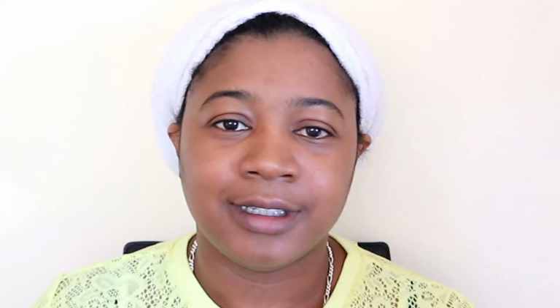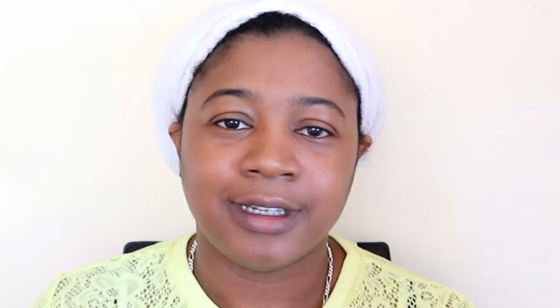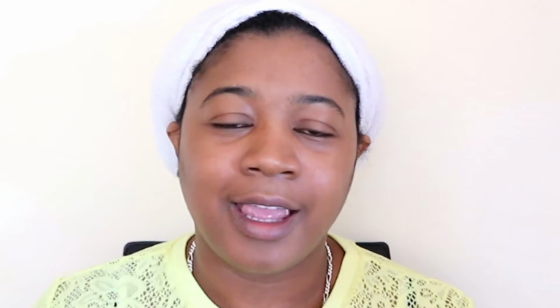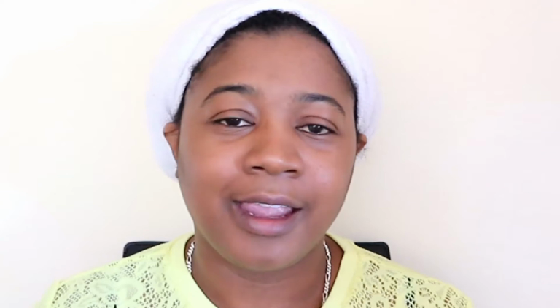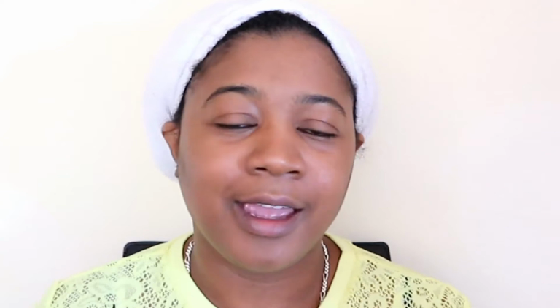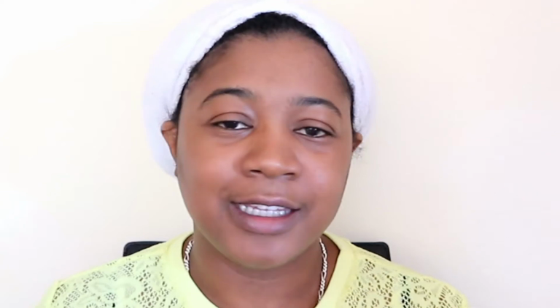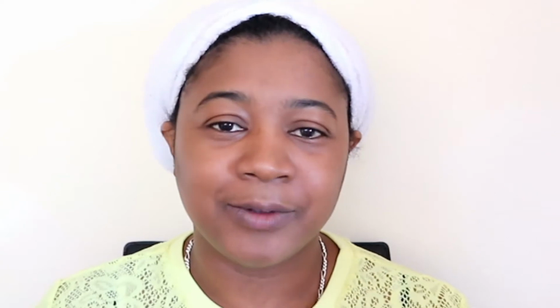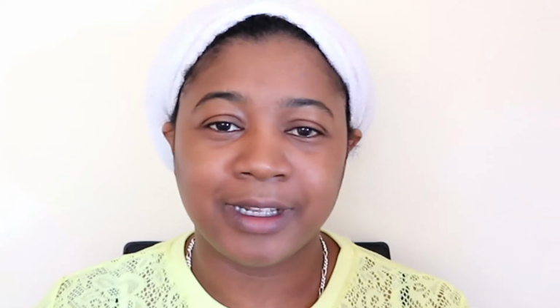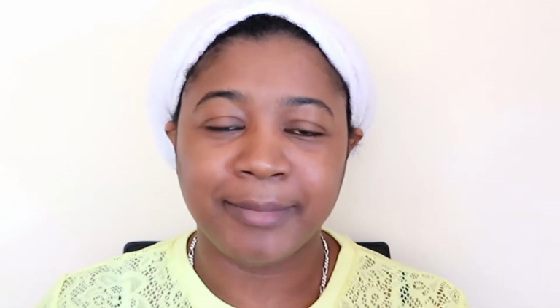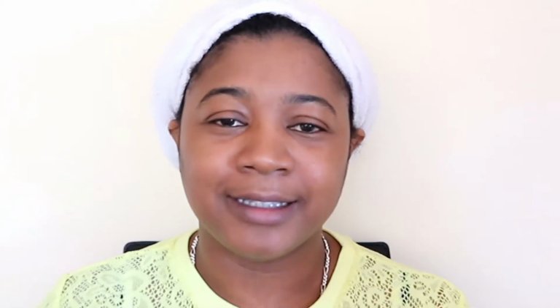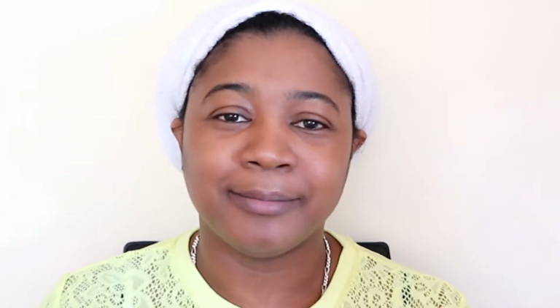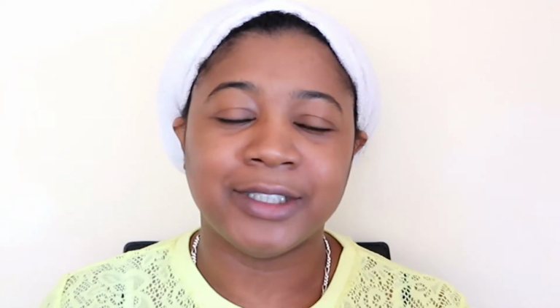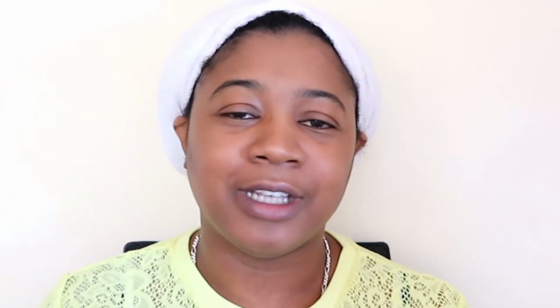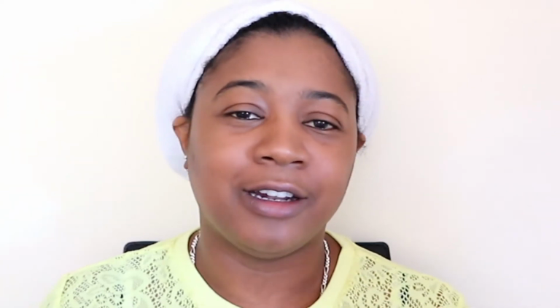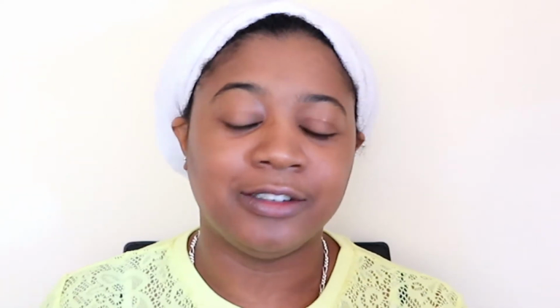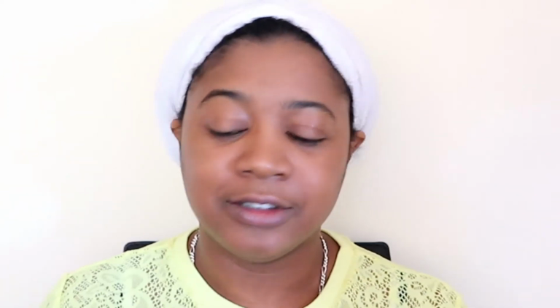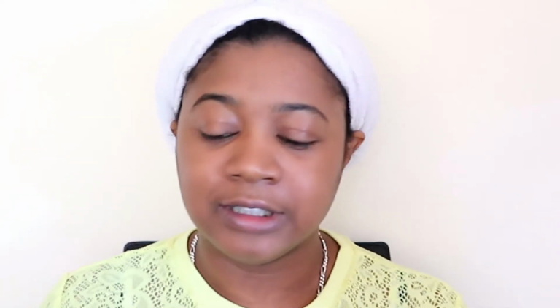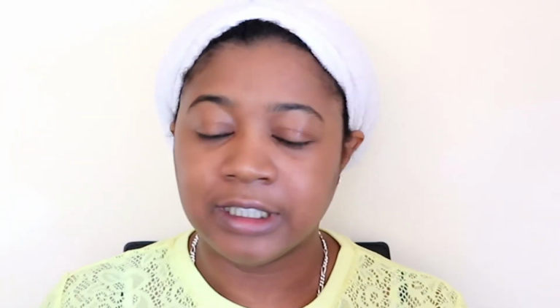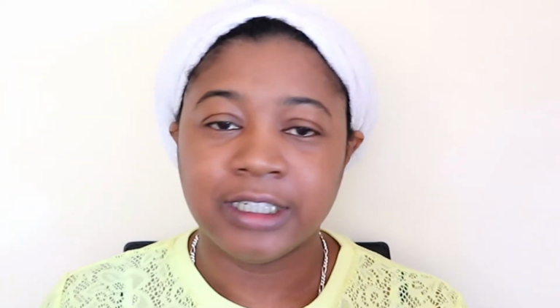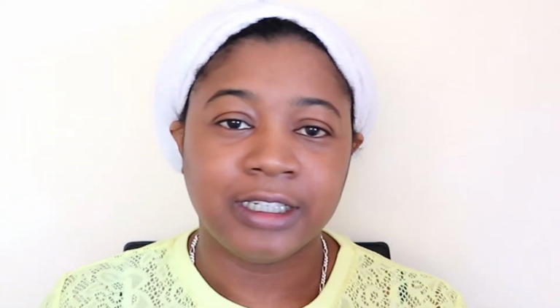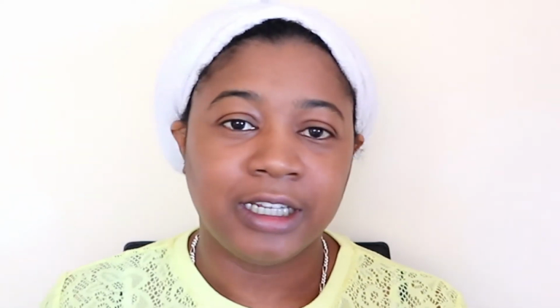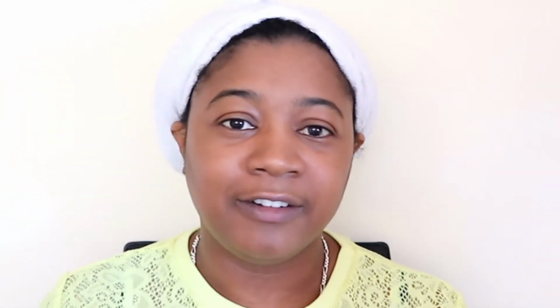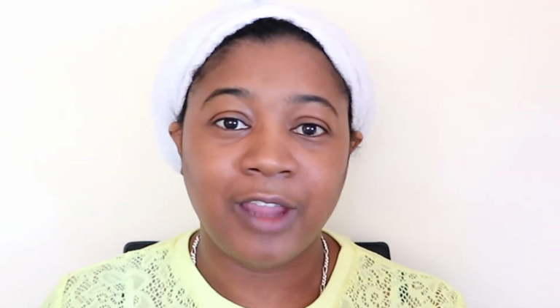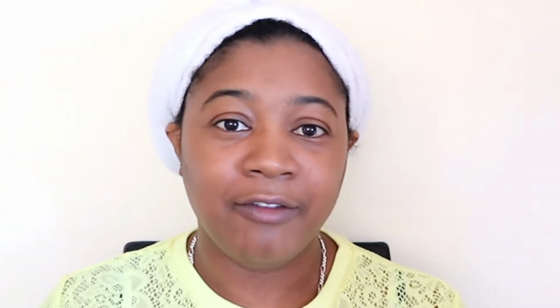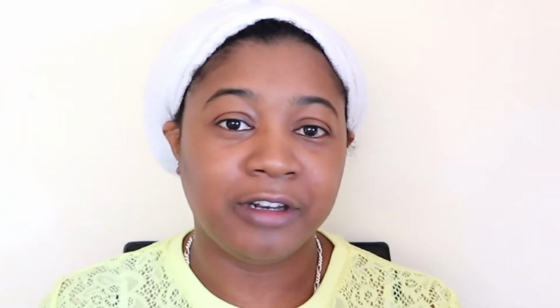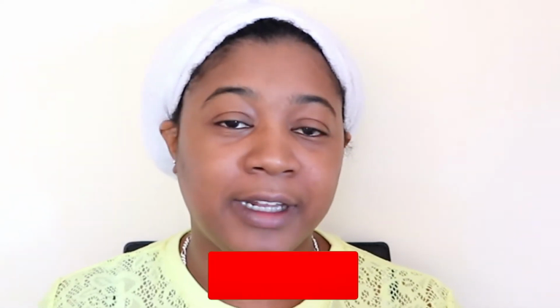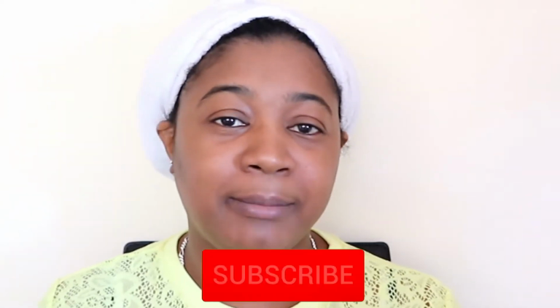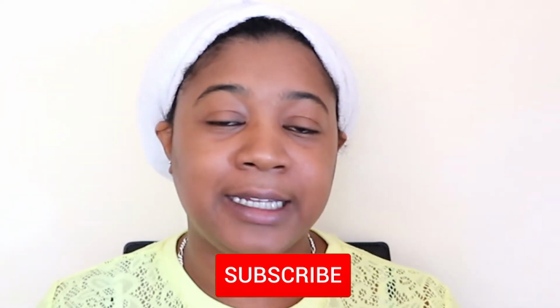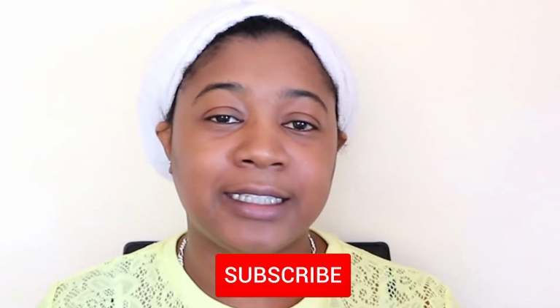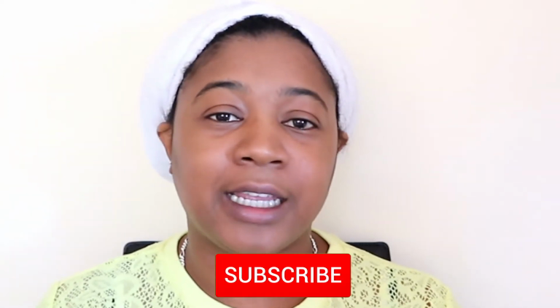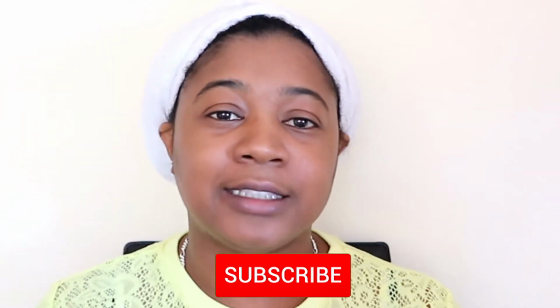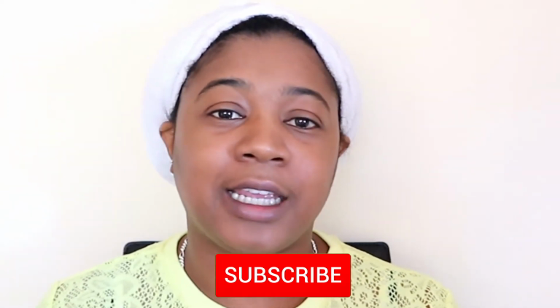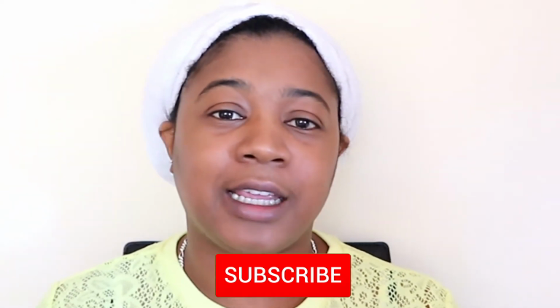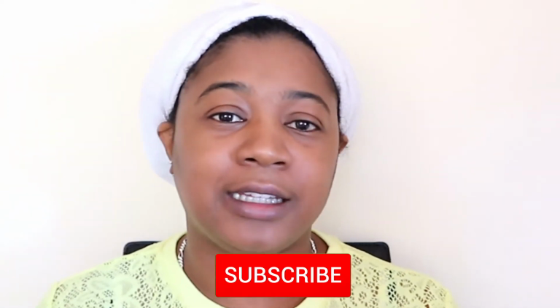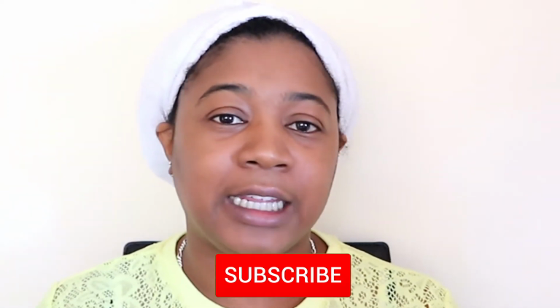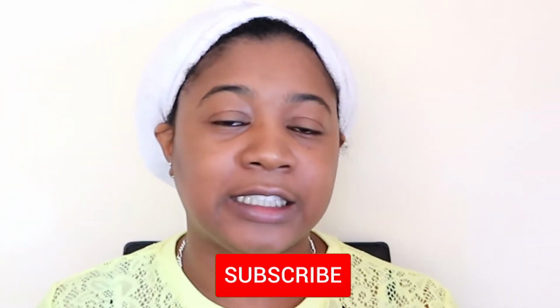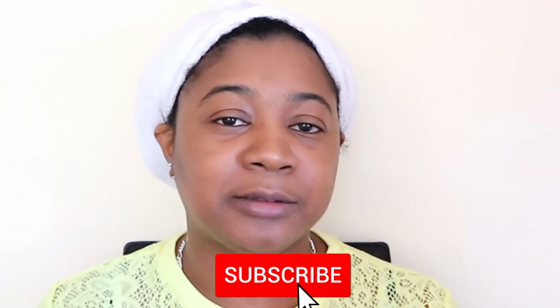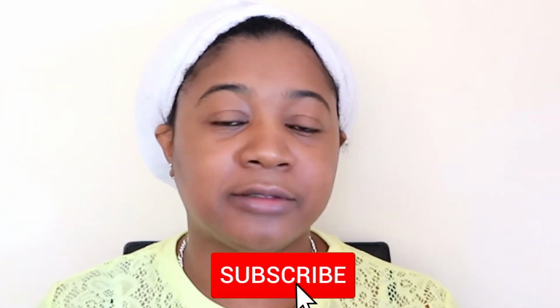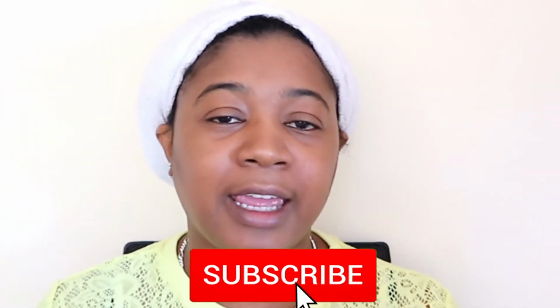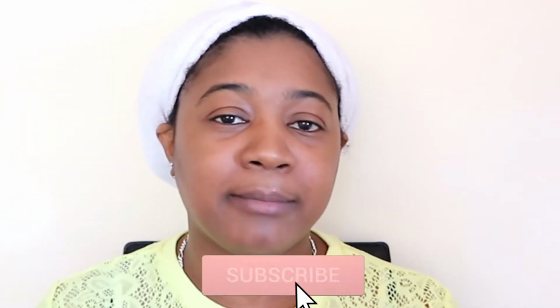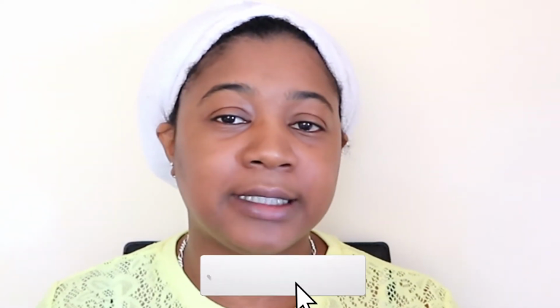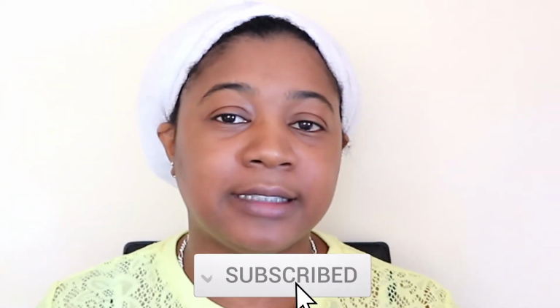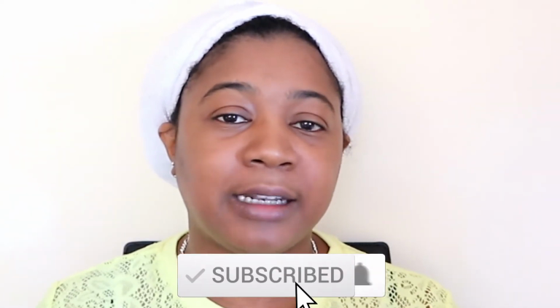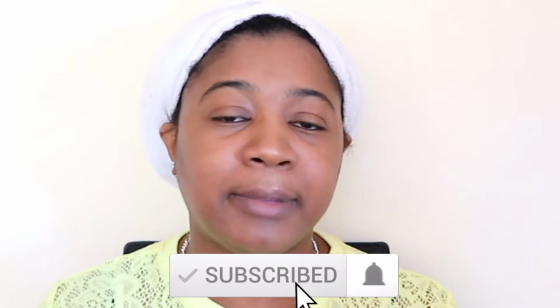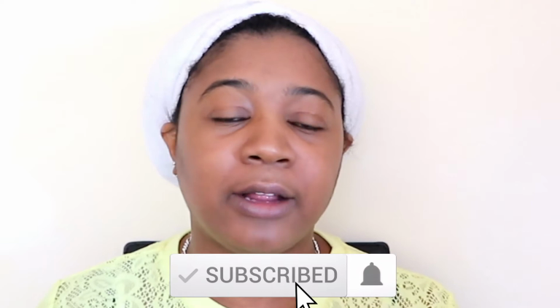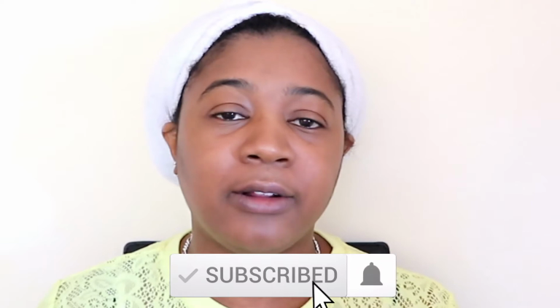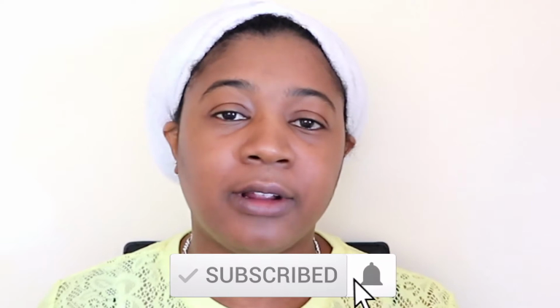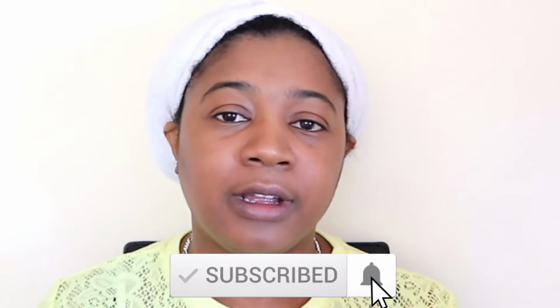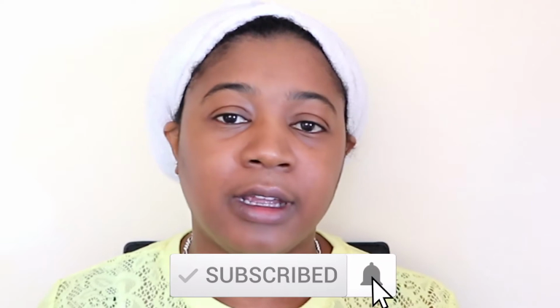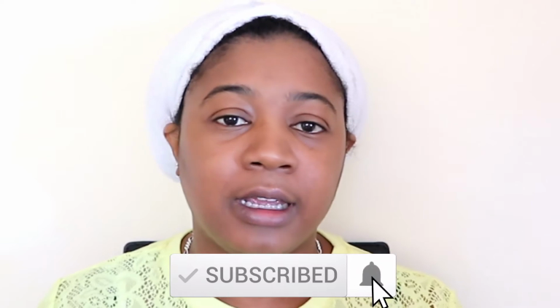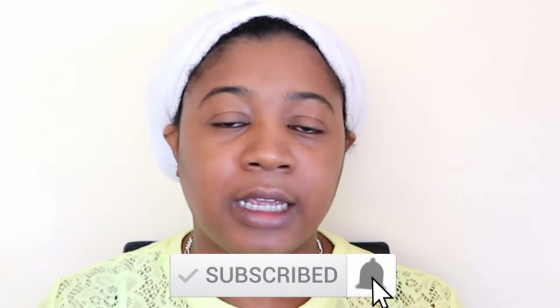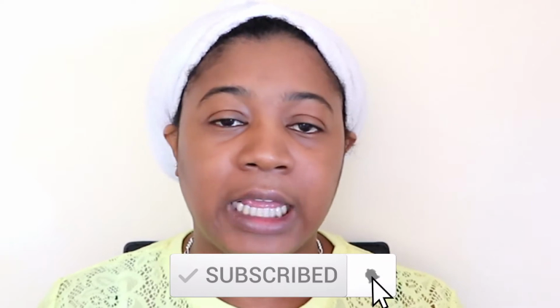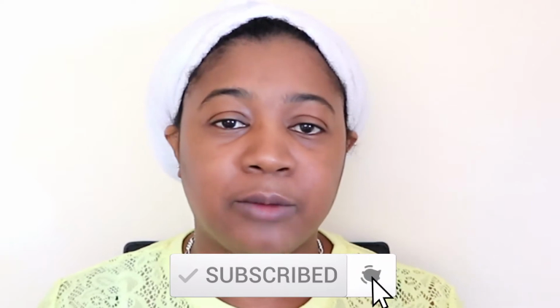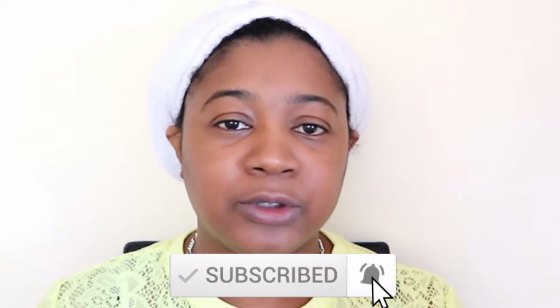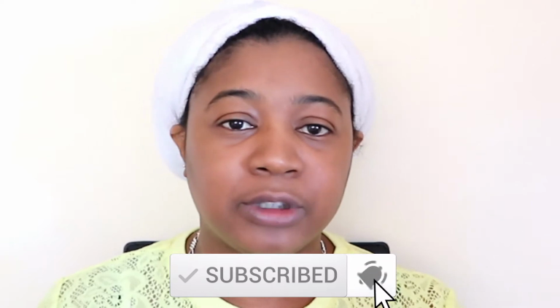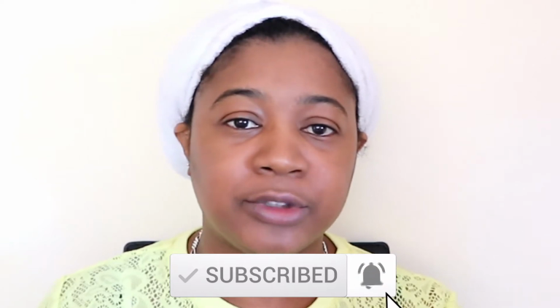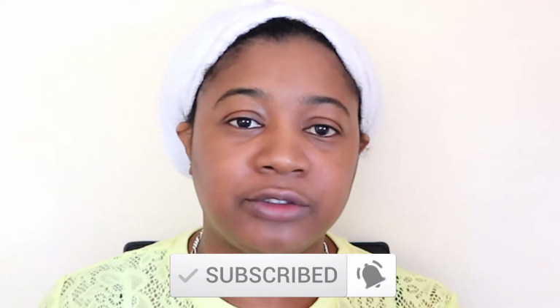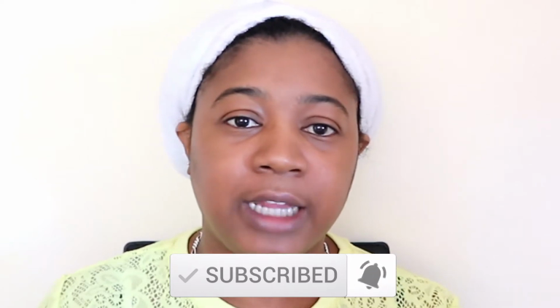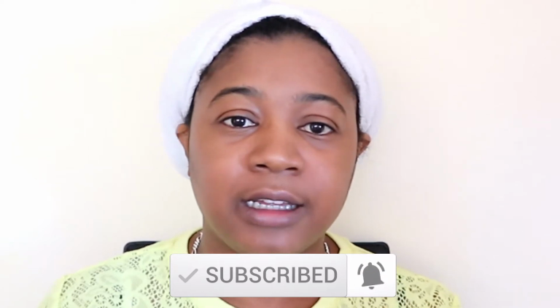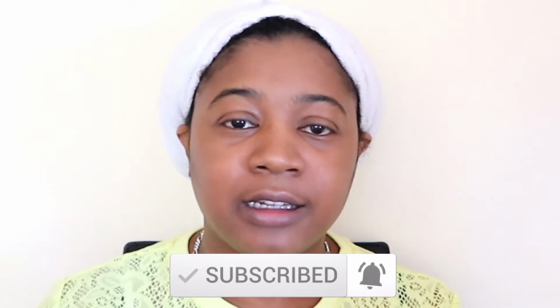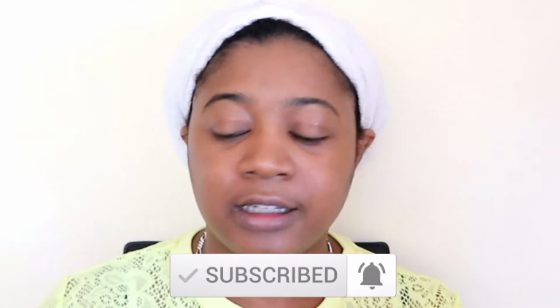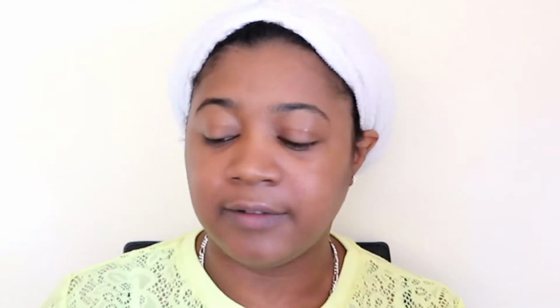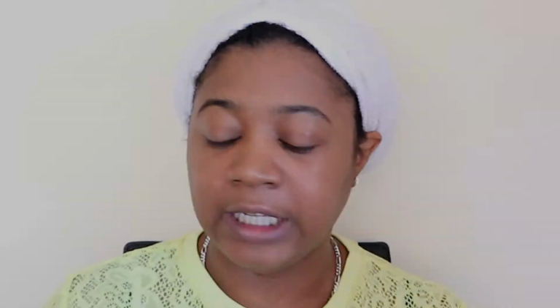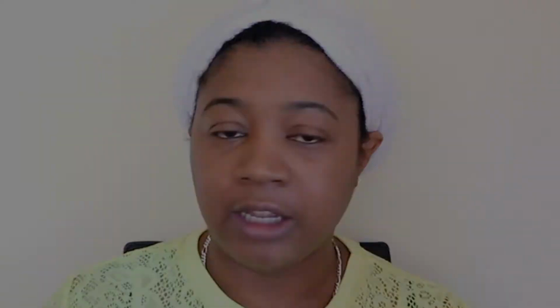Hi guys, welcome back to my channel. If you haven't already, please take a second to hit the subscribe button and the bell, and we'll jump straight into this video.